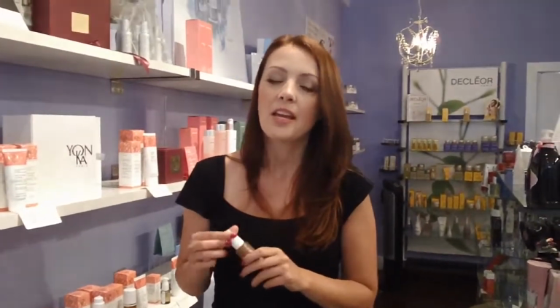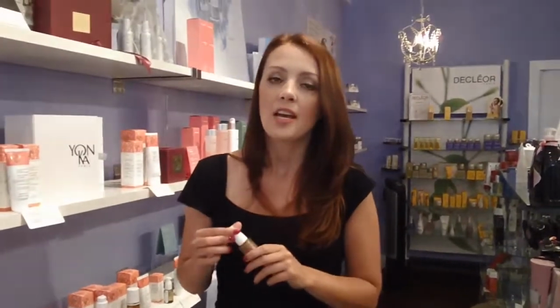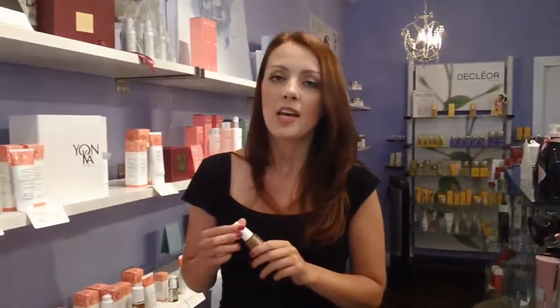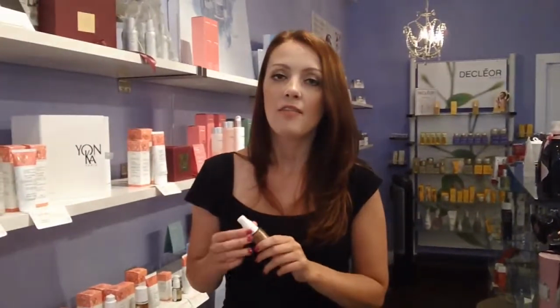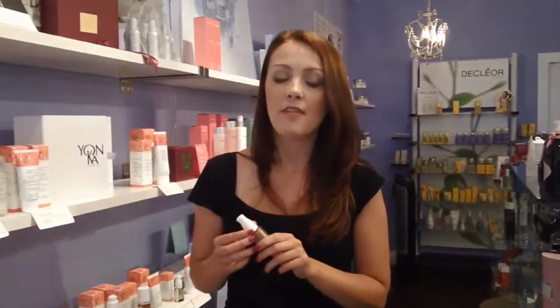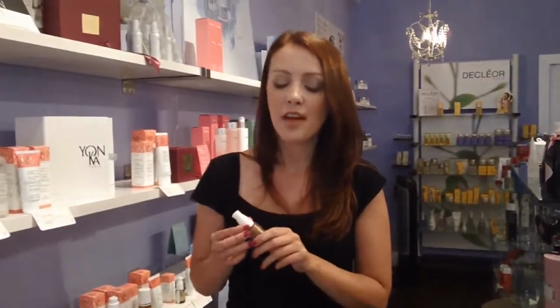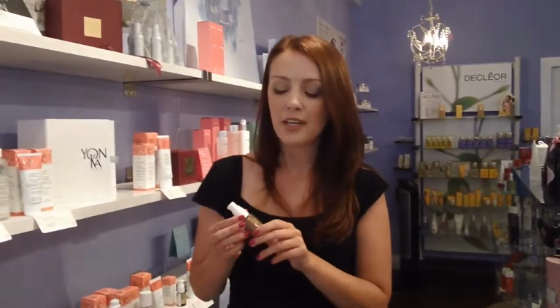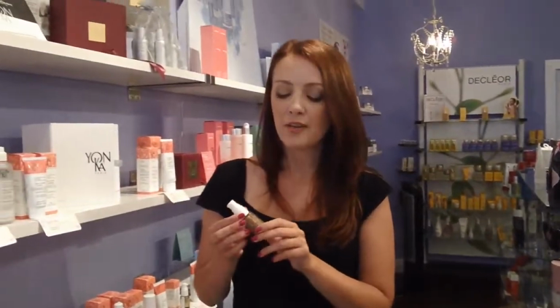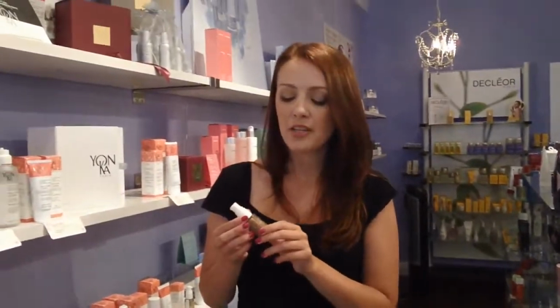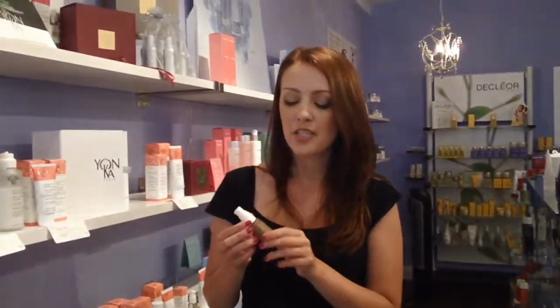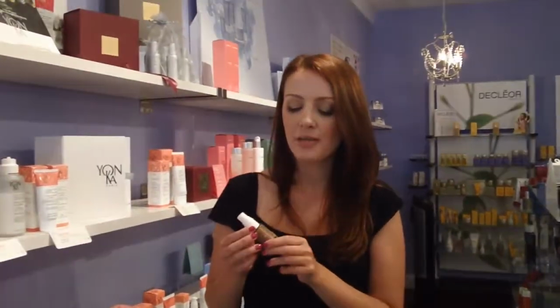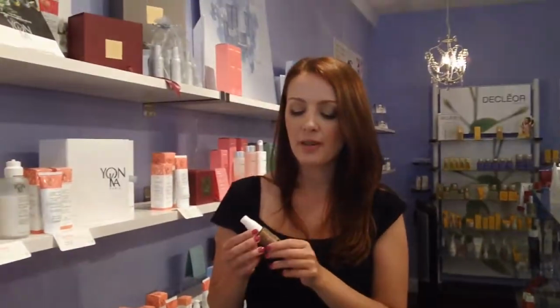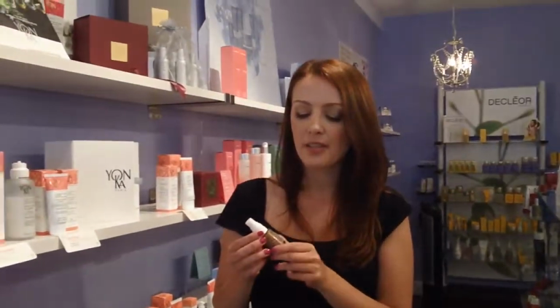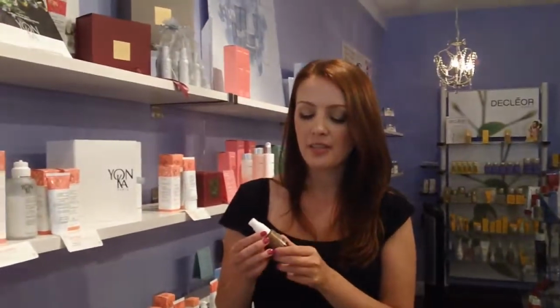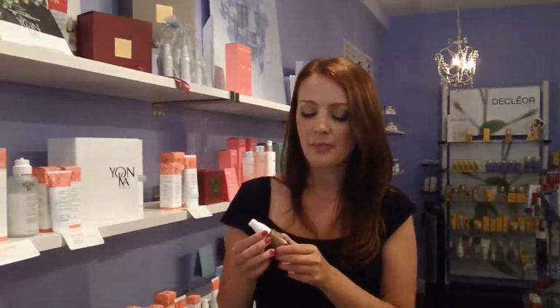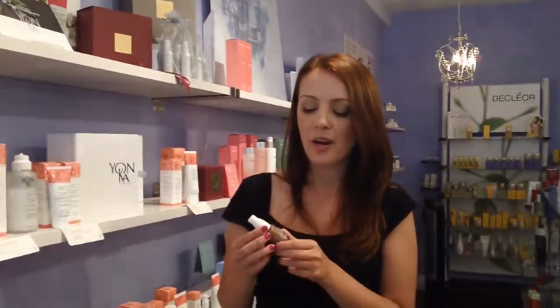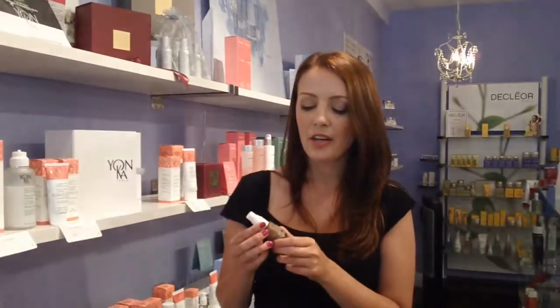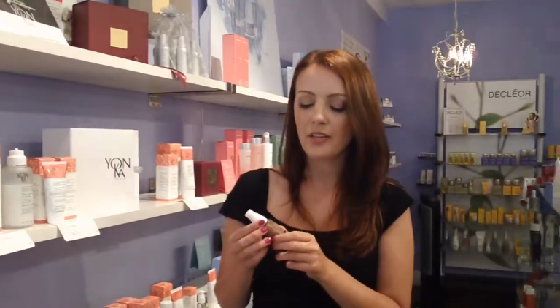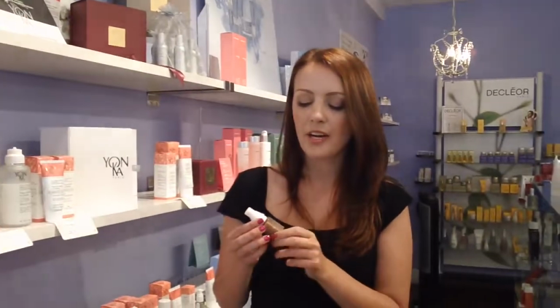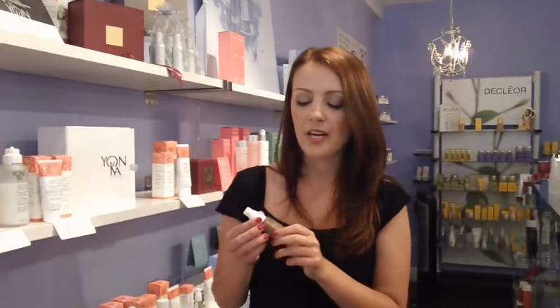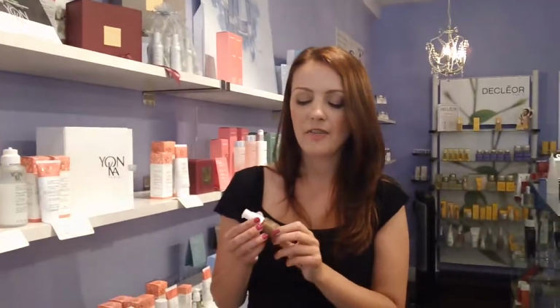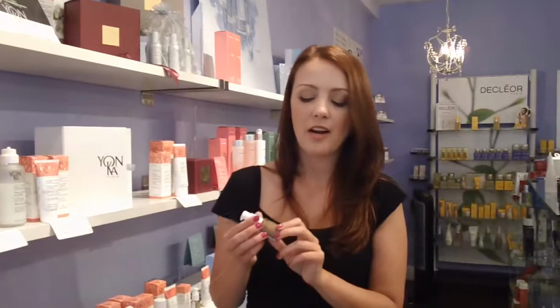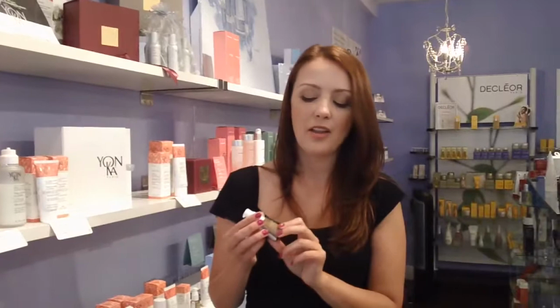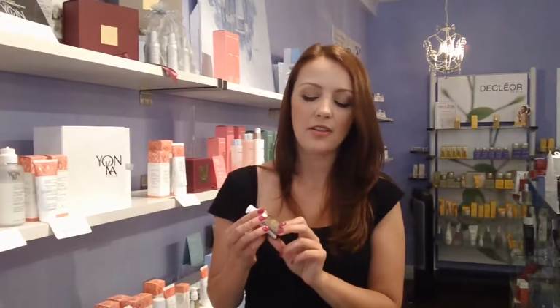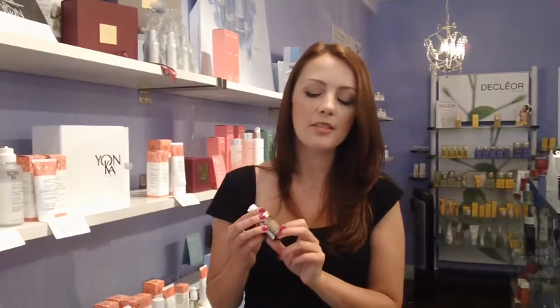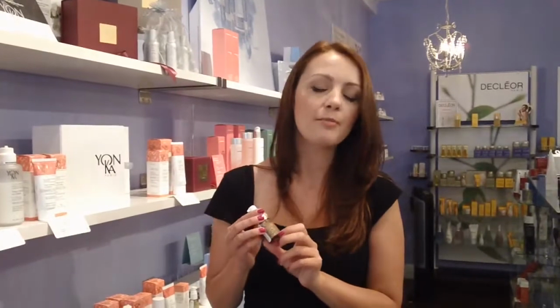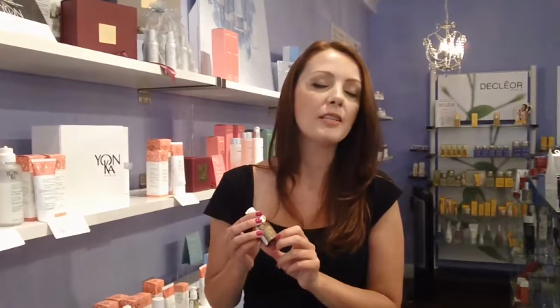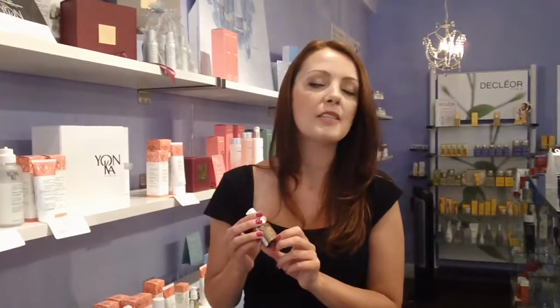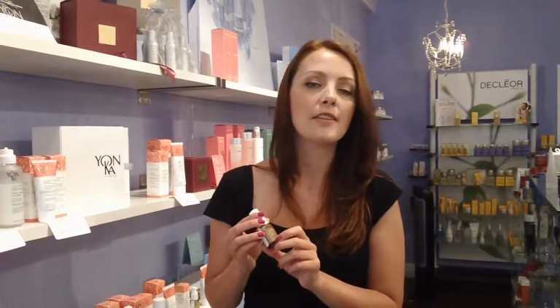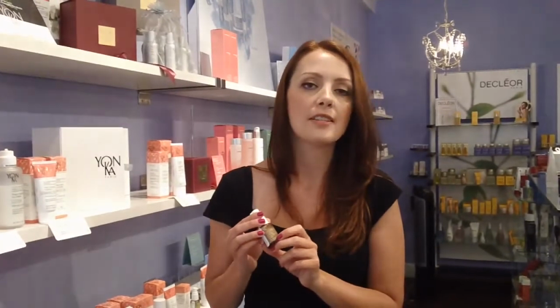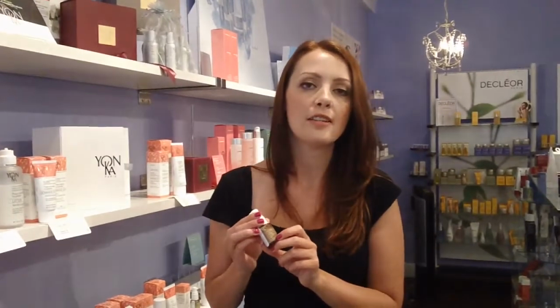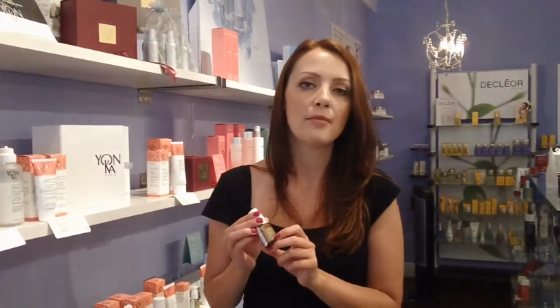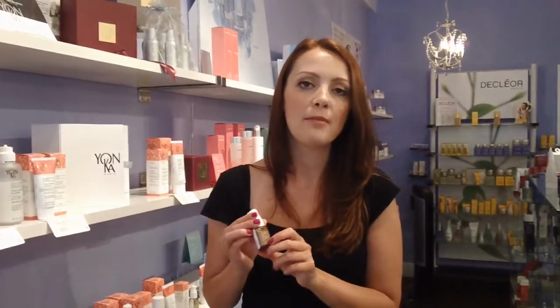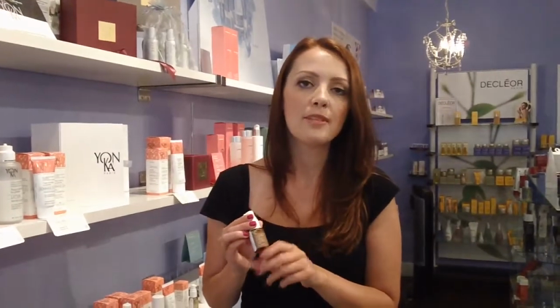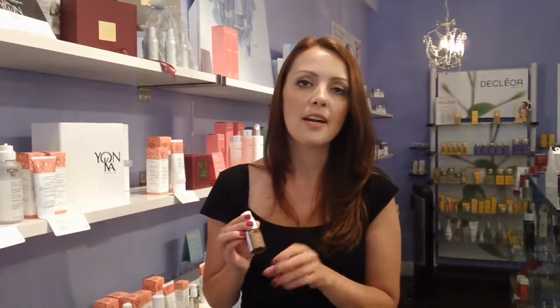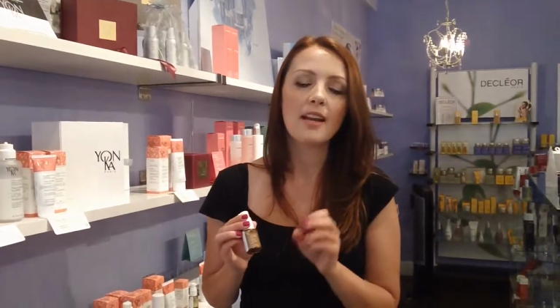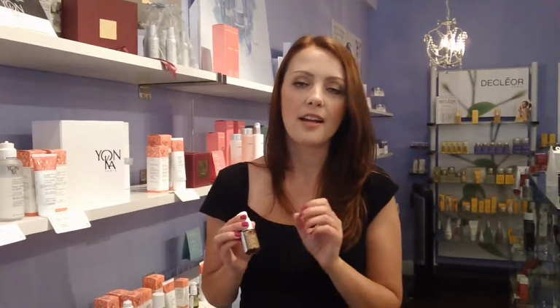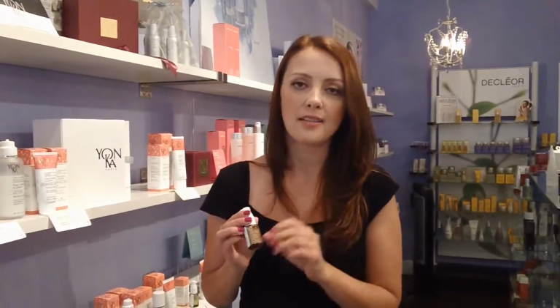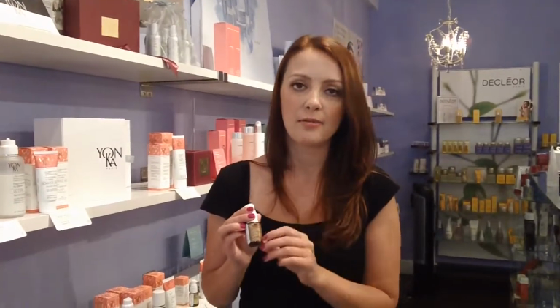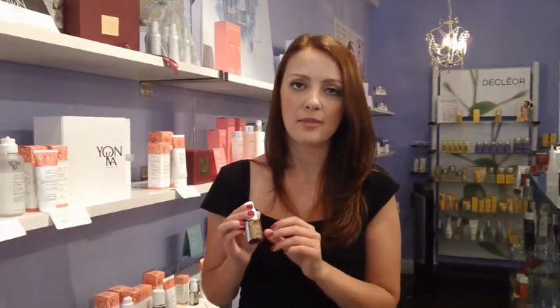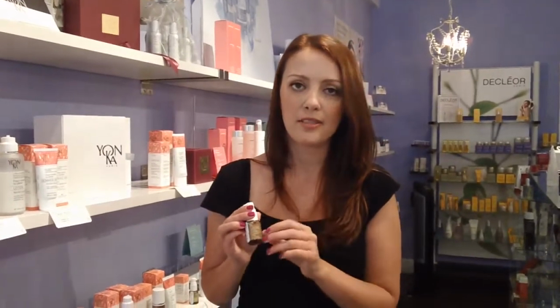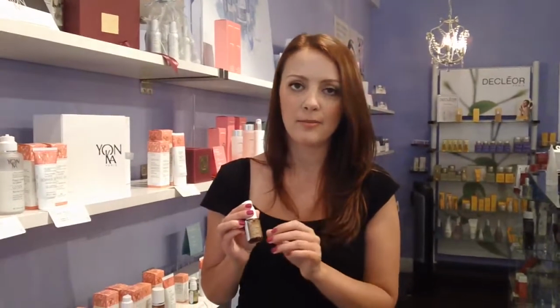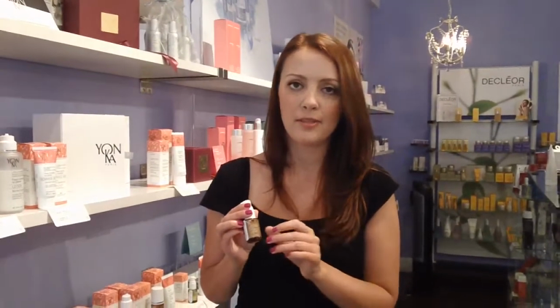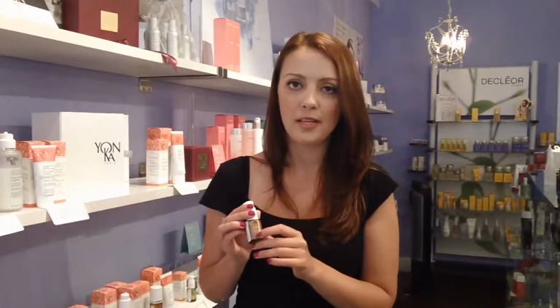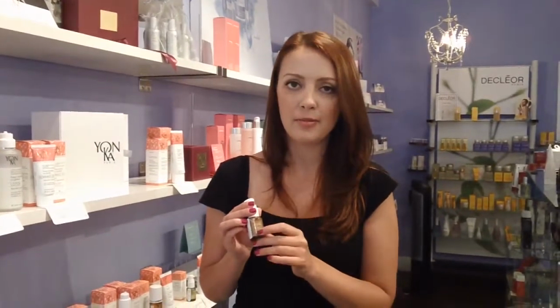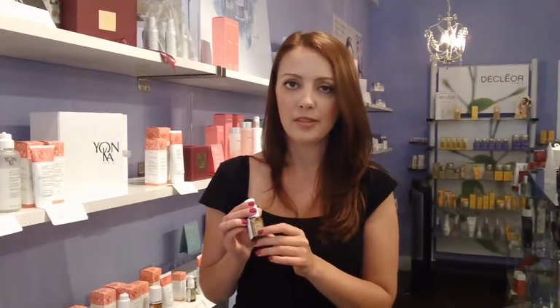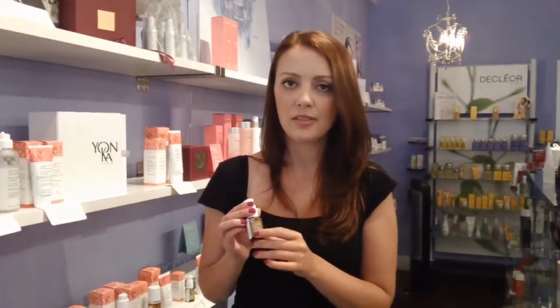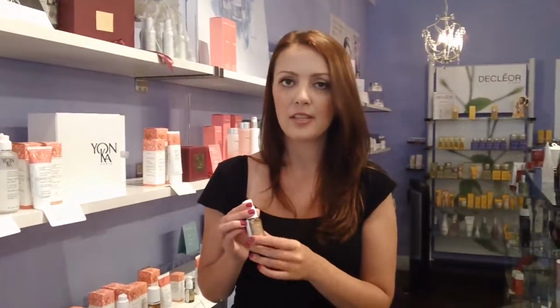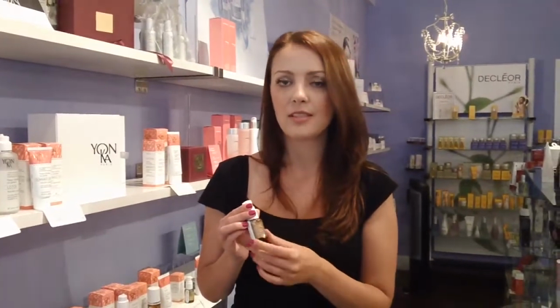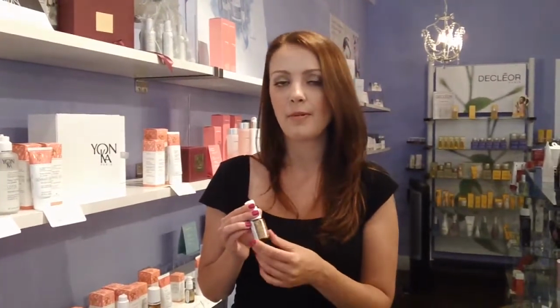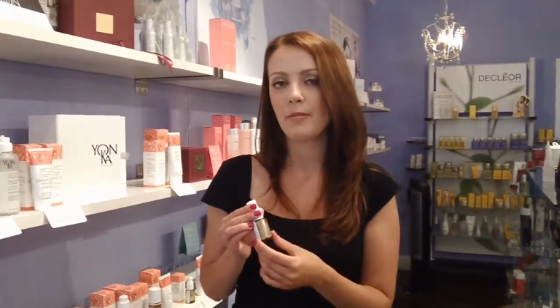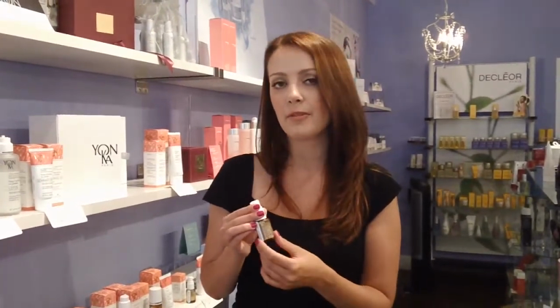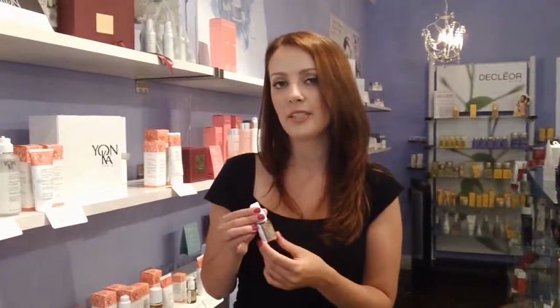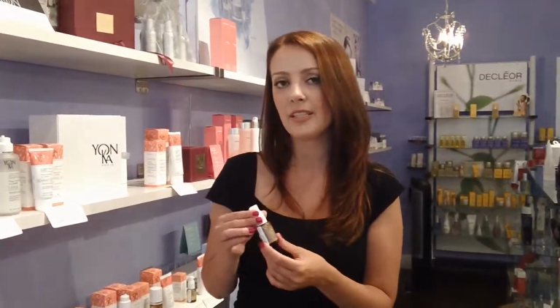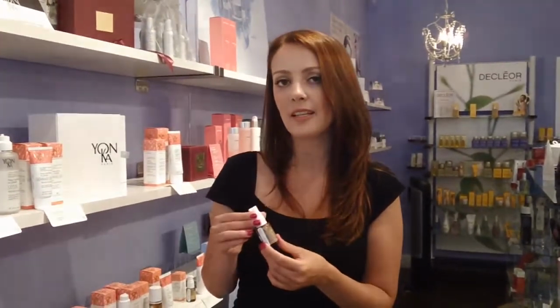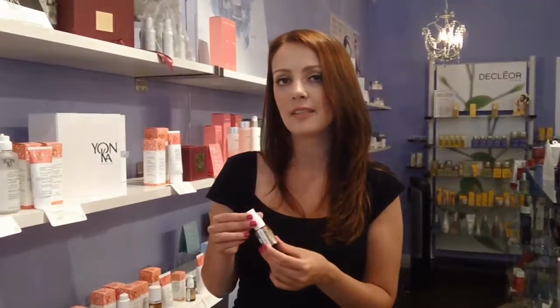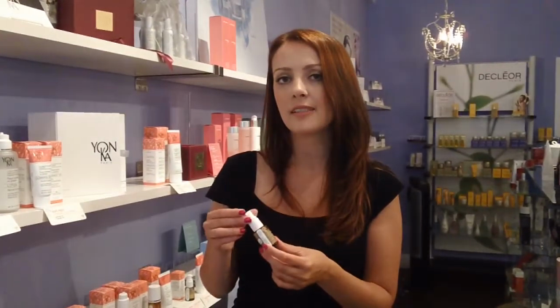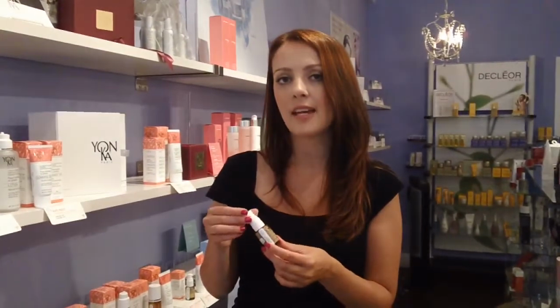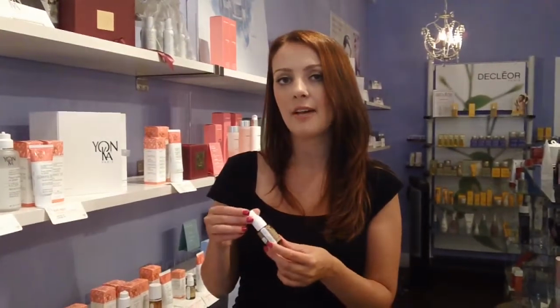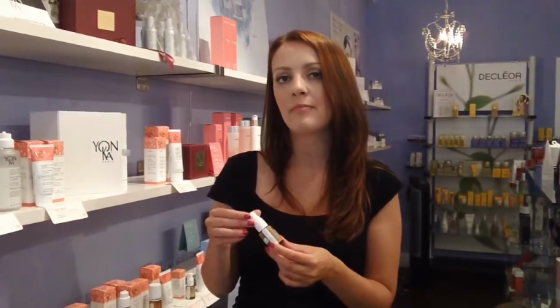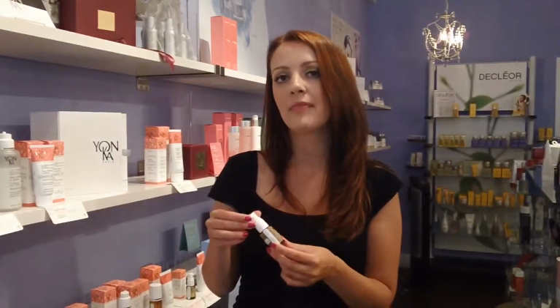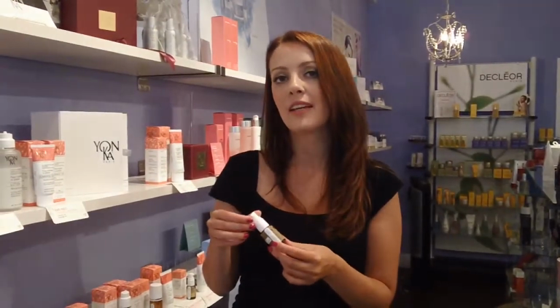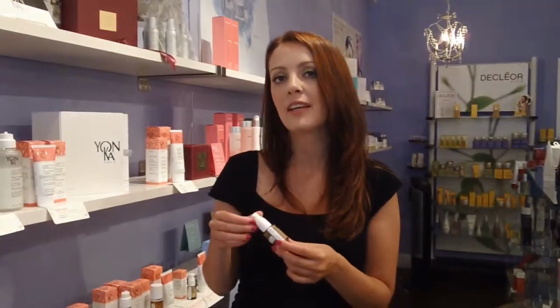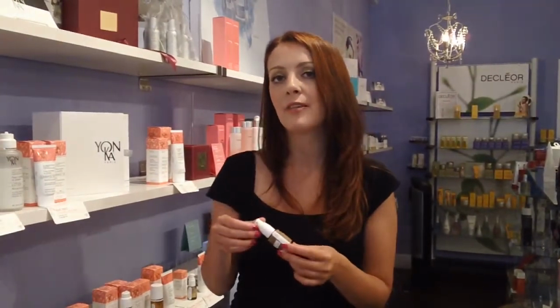If you have any questions about this product or any of our others, please visit our website at www.SpaBoutique.ca. Thank you.